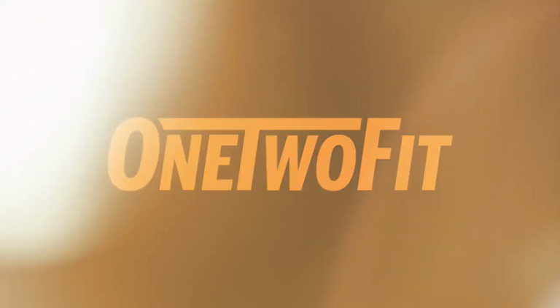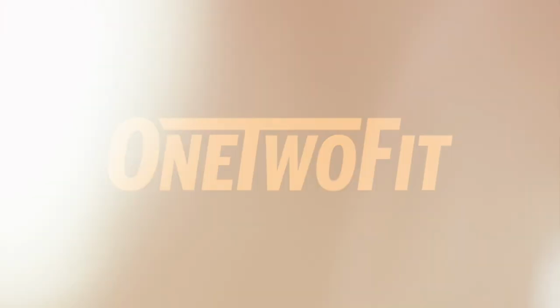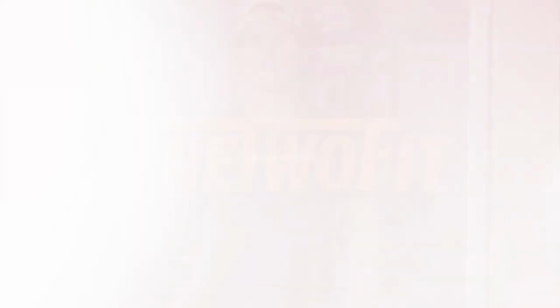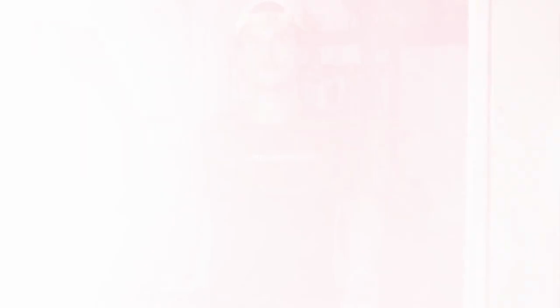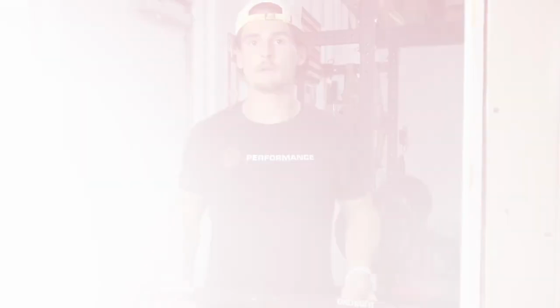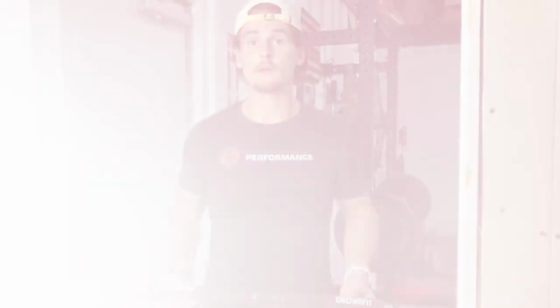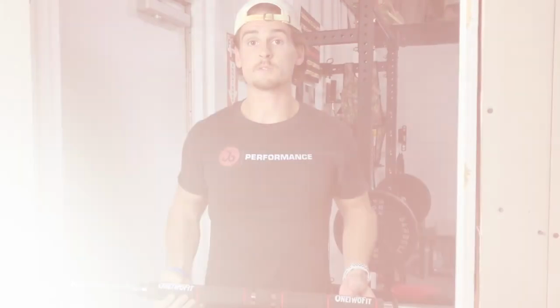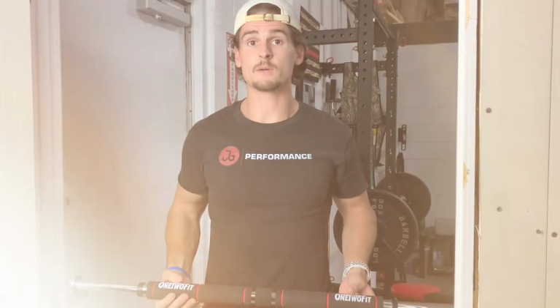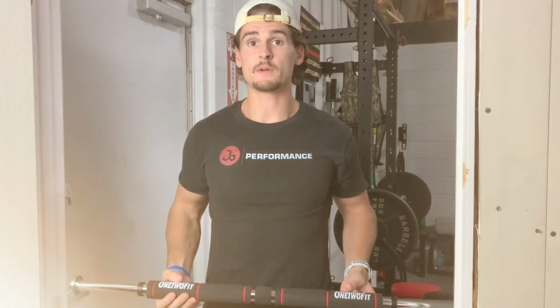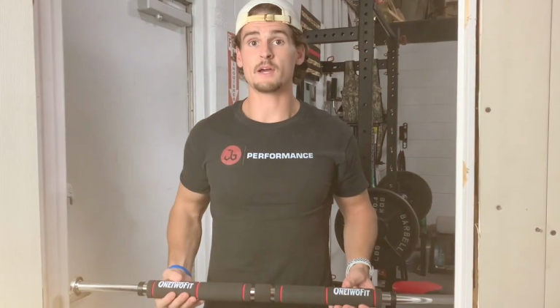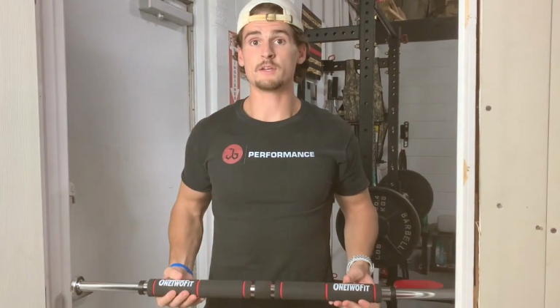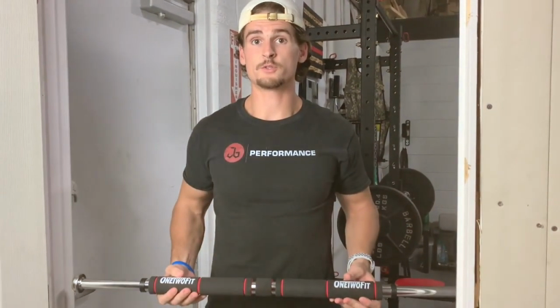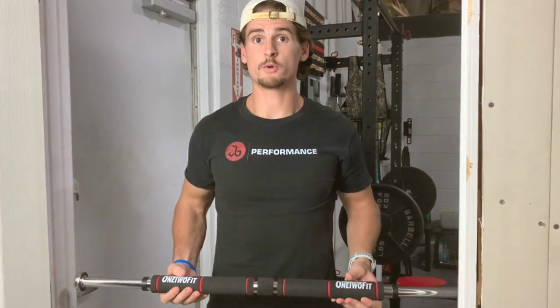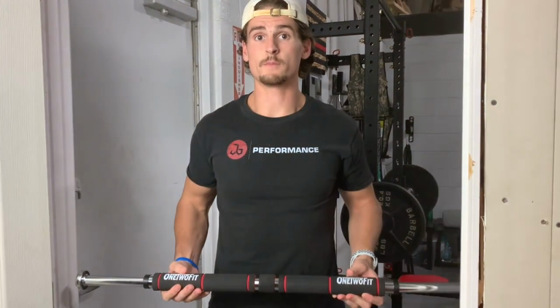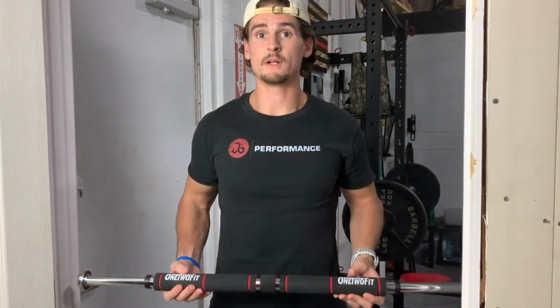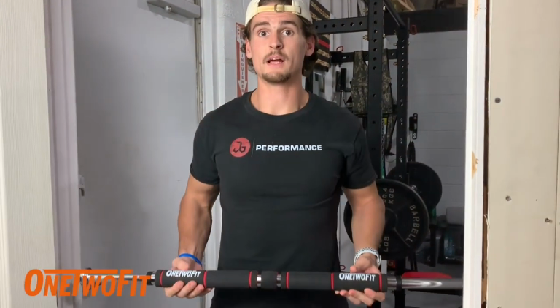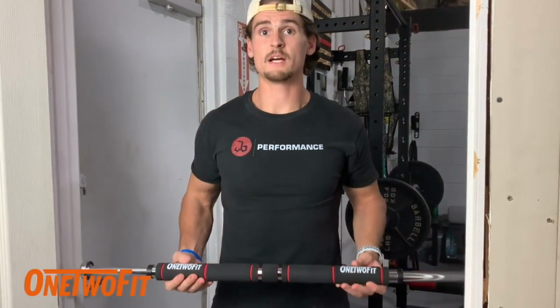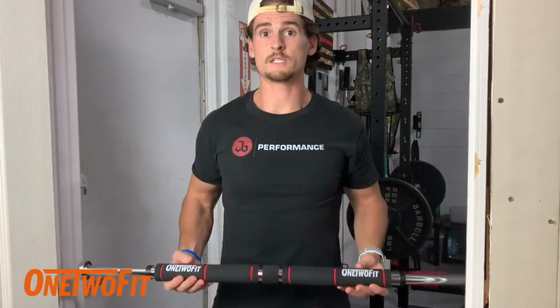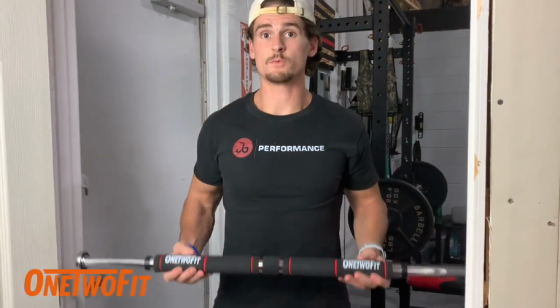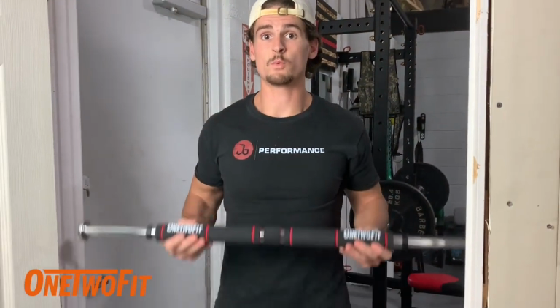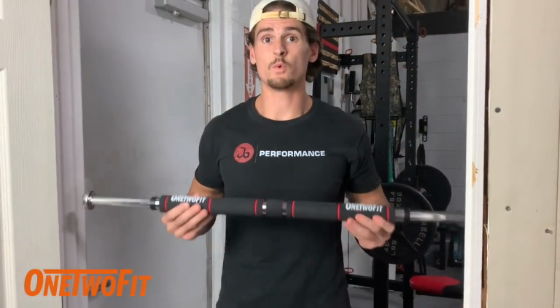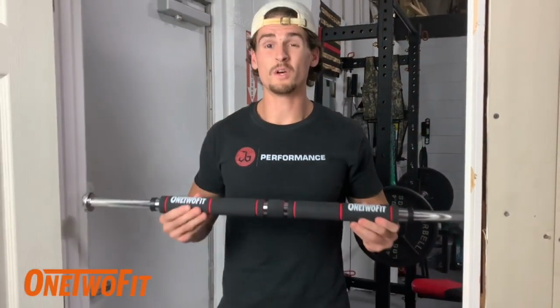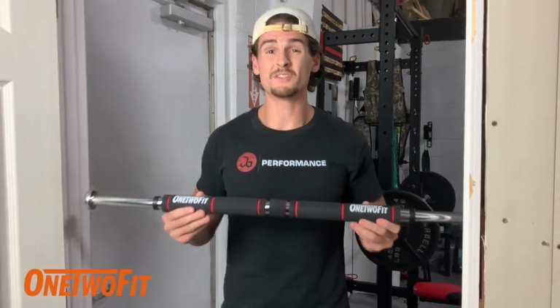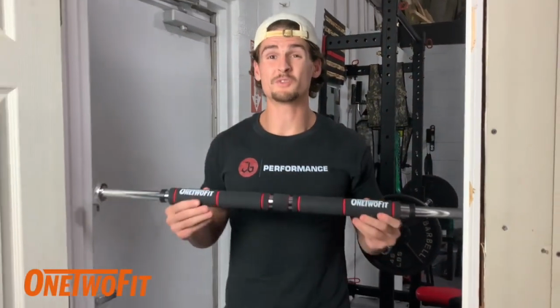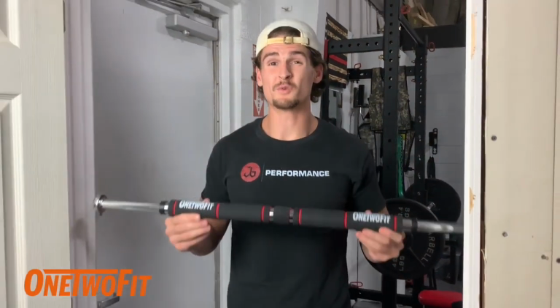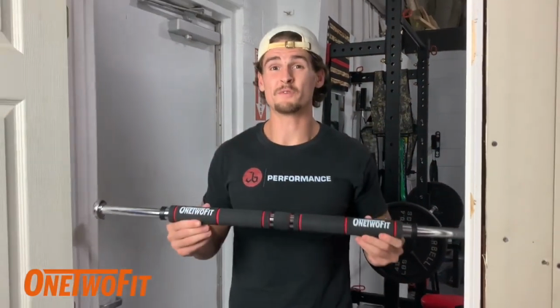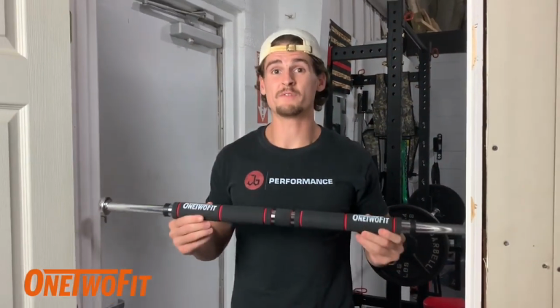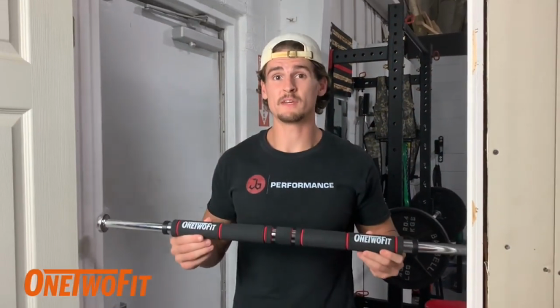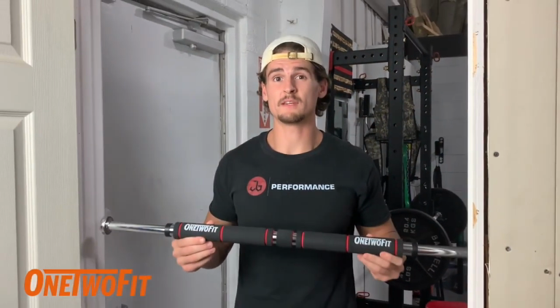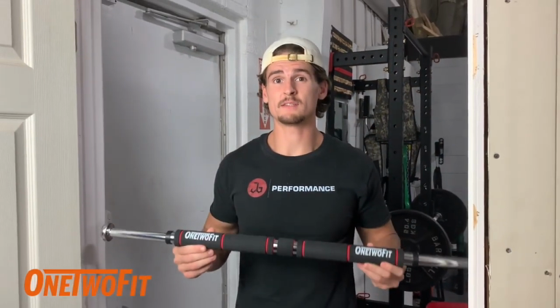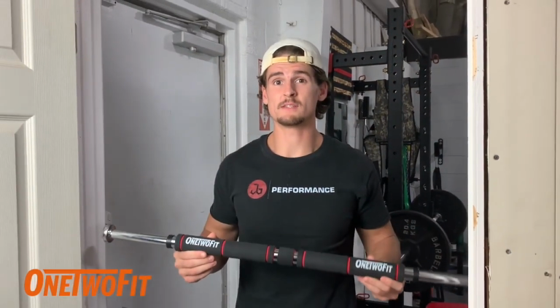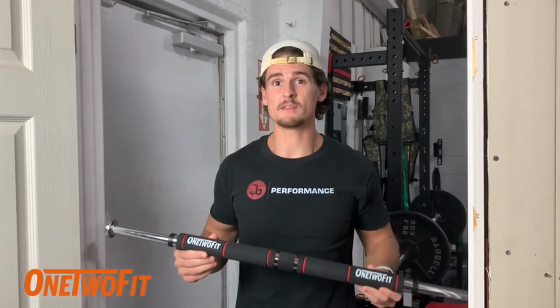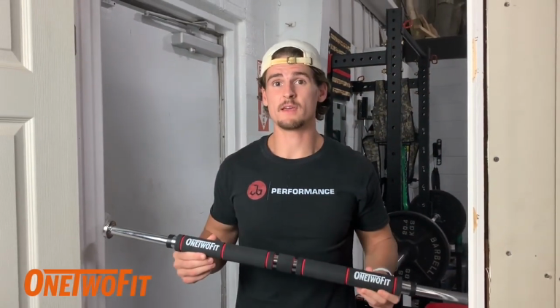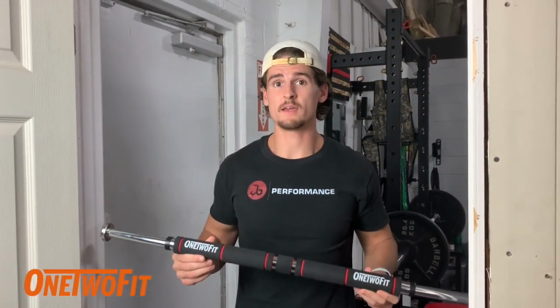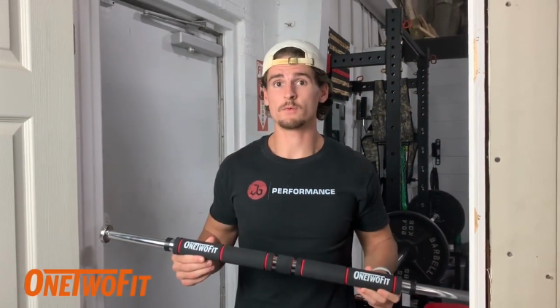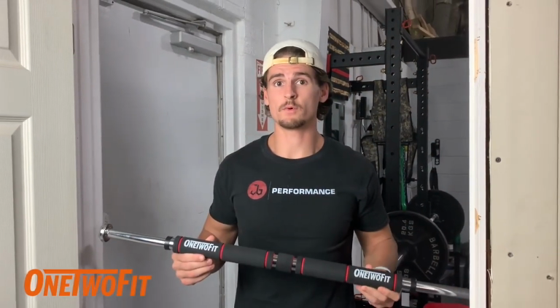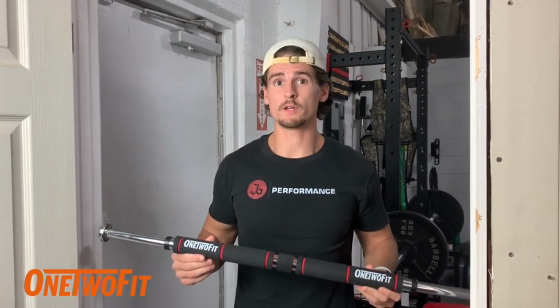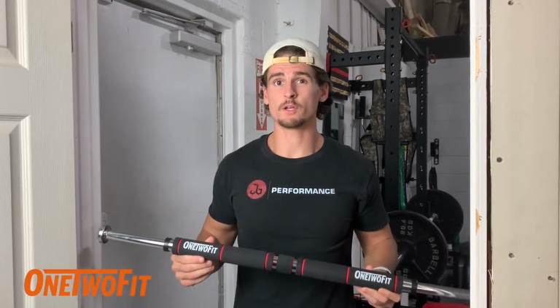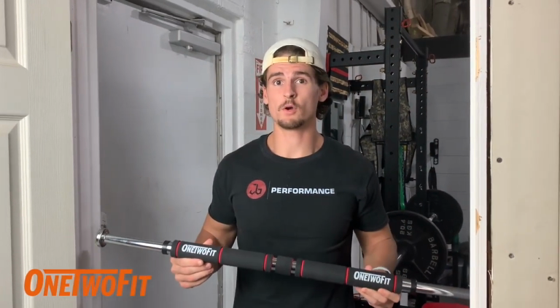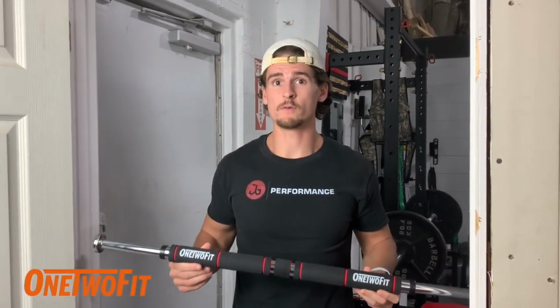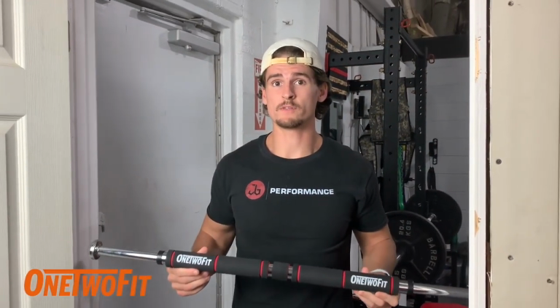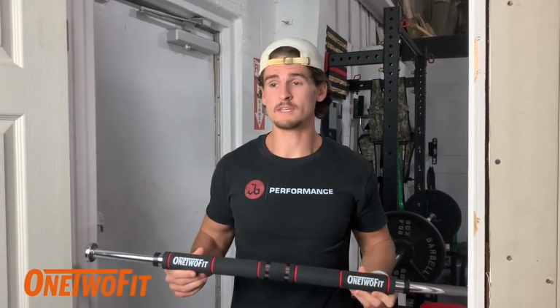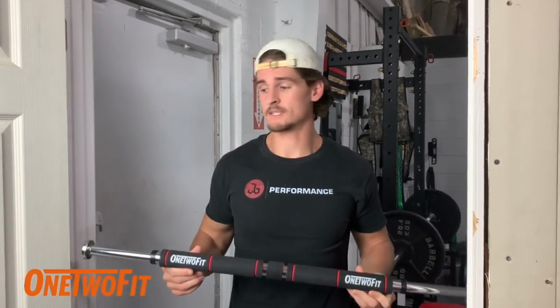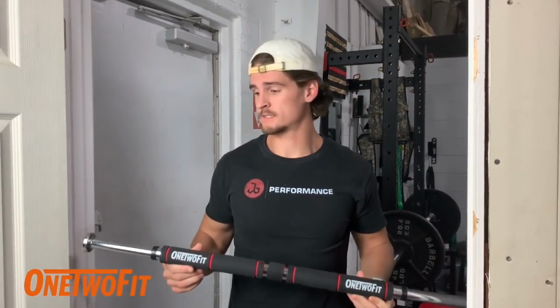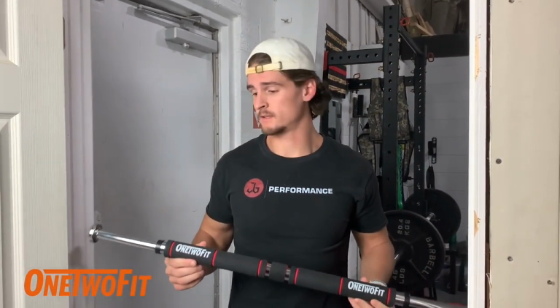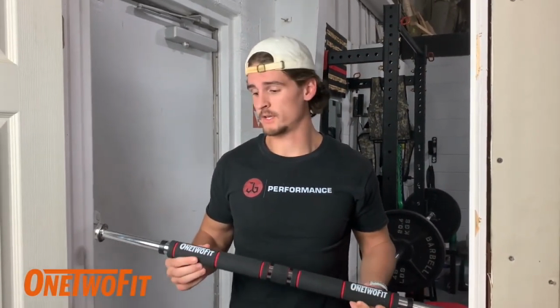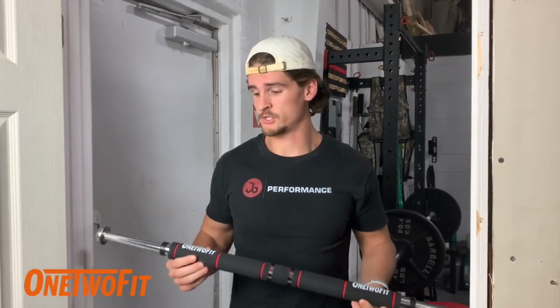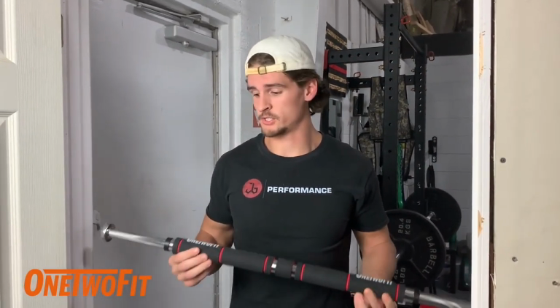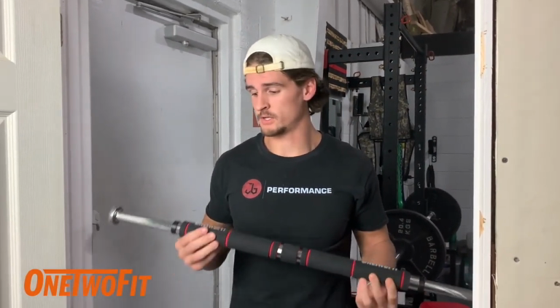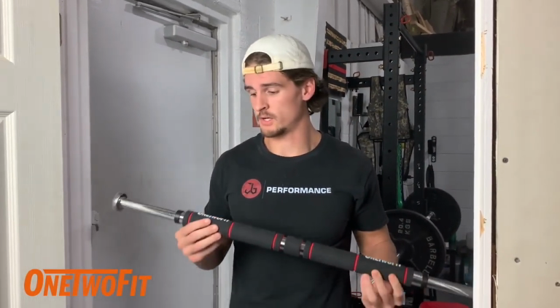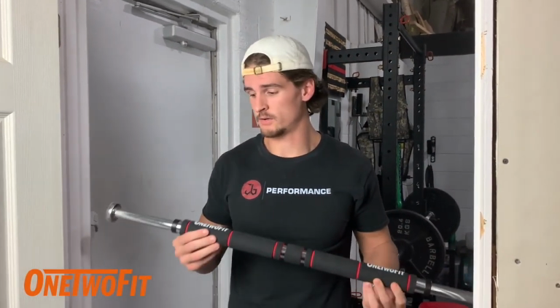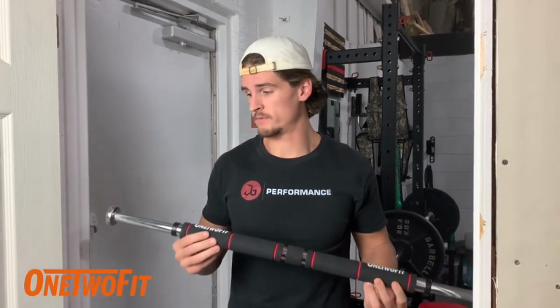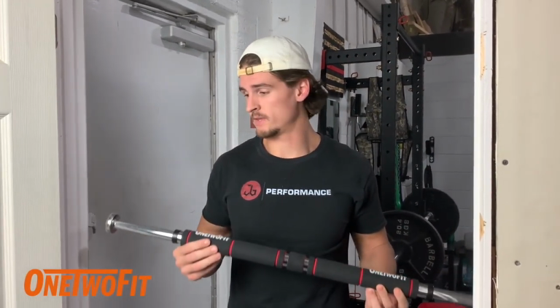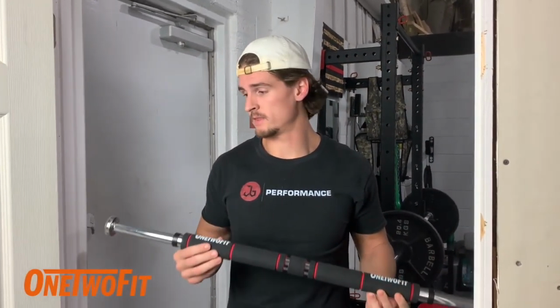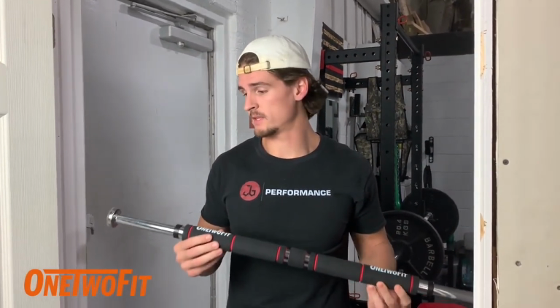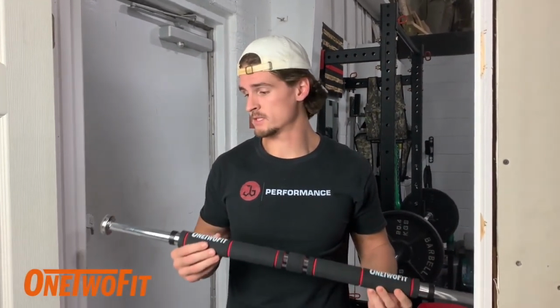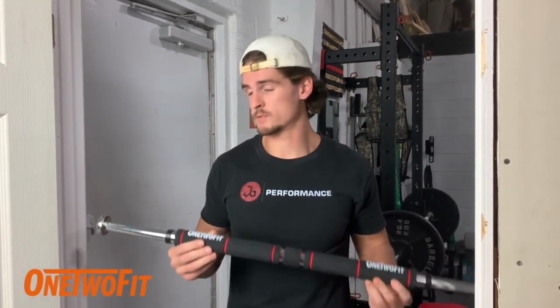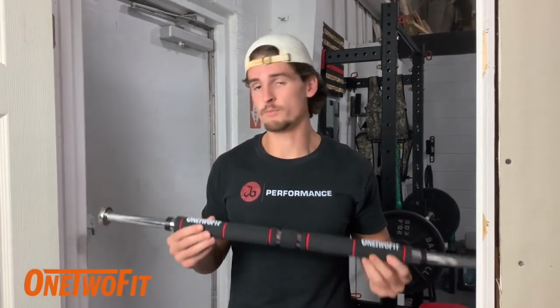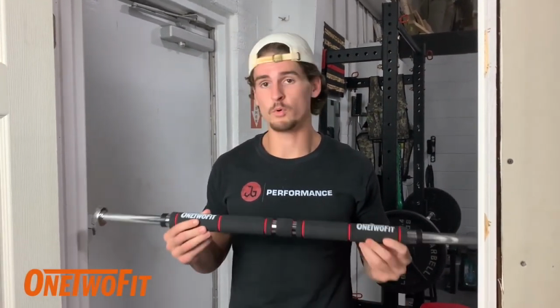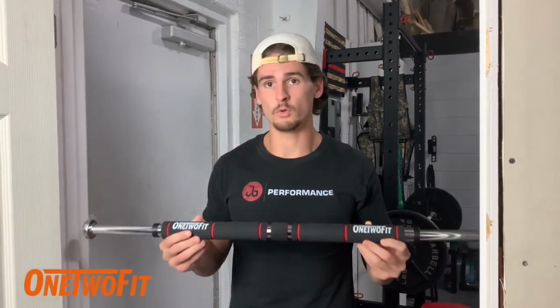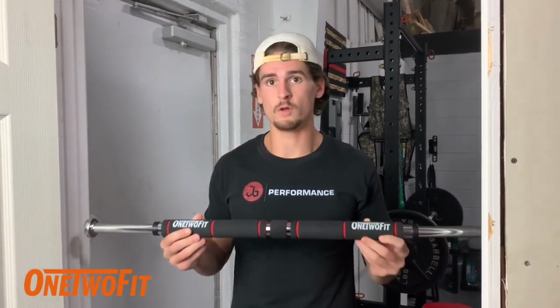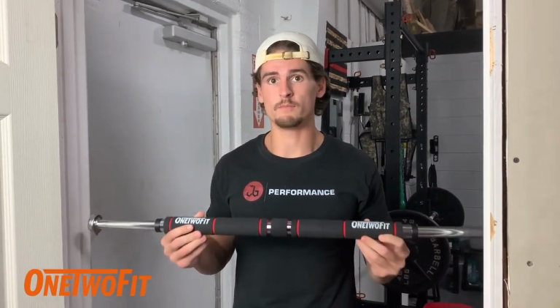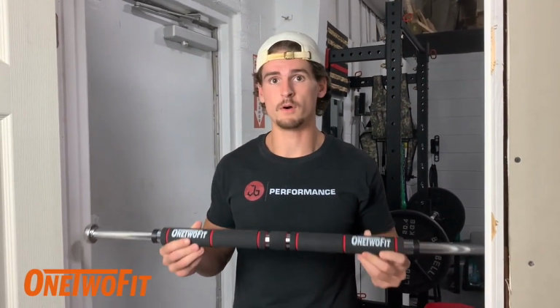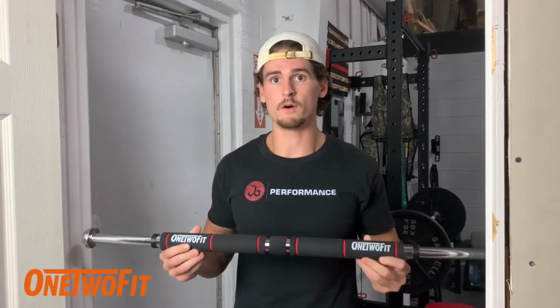Hey, what's up guys? Jordan Milhousen with One Two Fit. Today we're going to go over the installation of this pull-up bar.